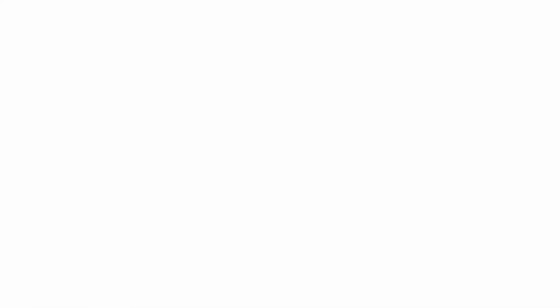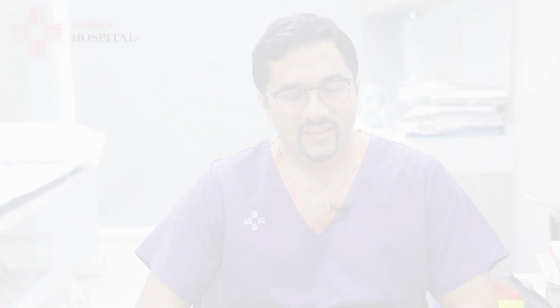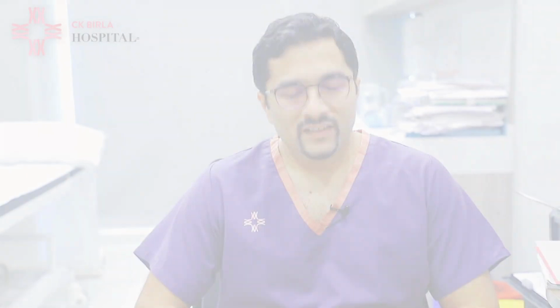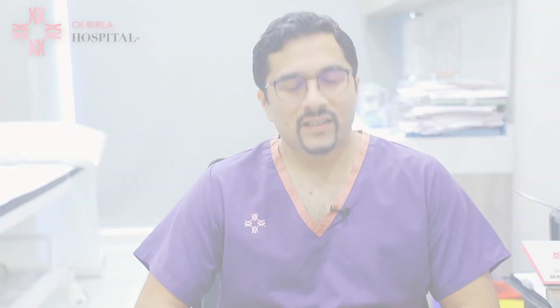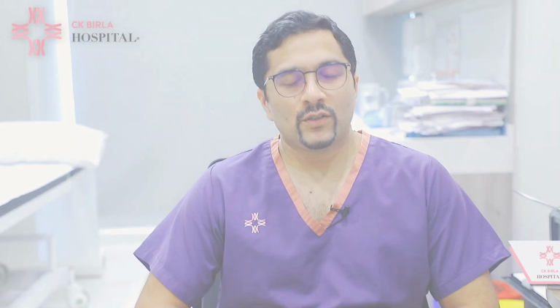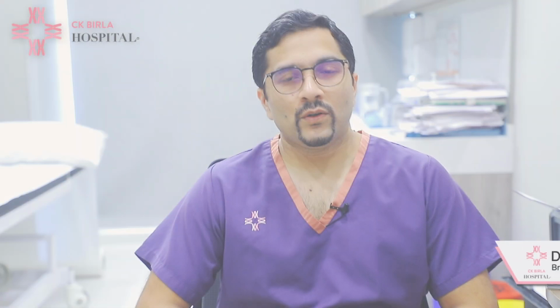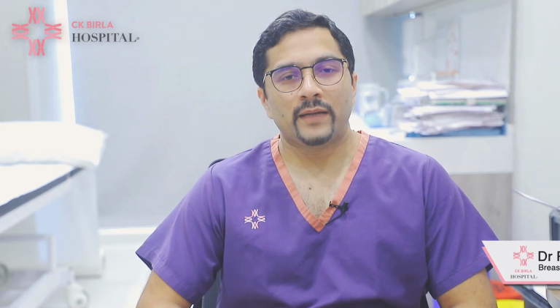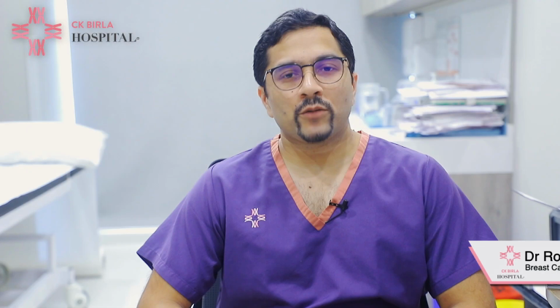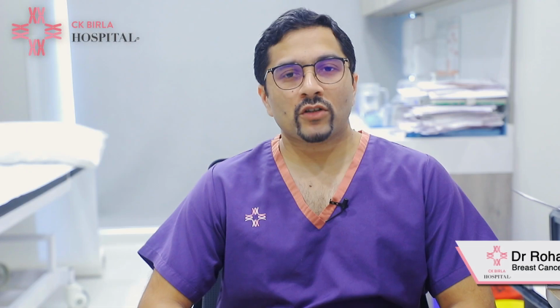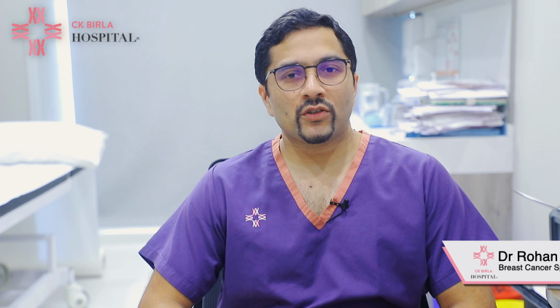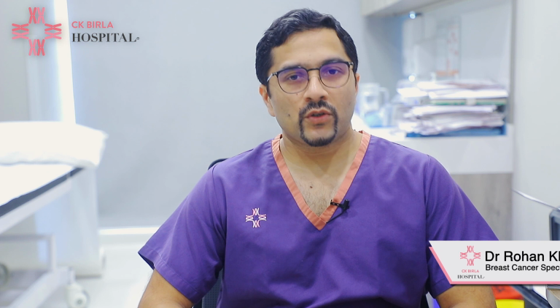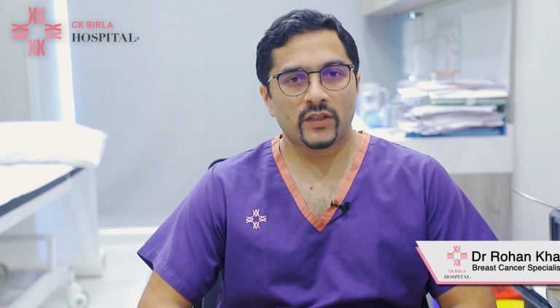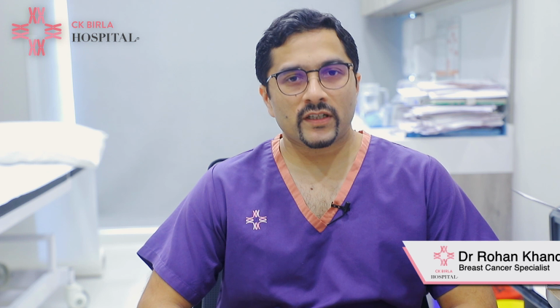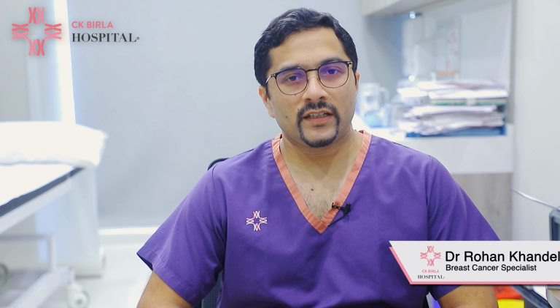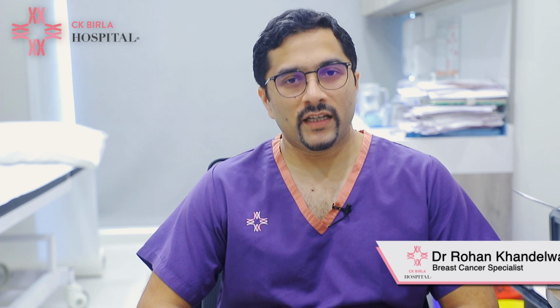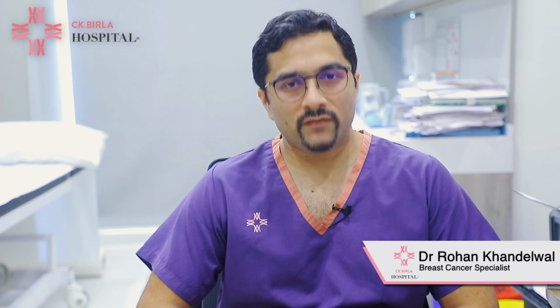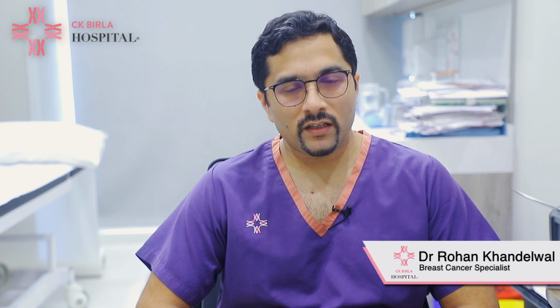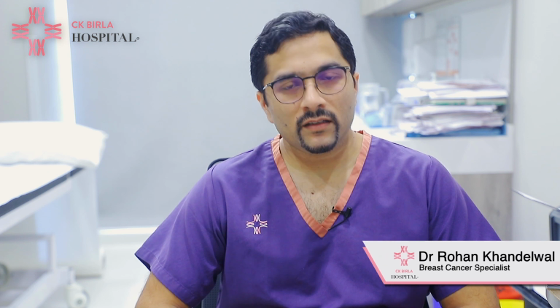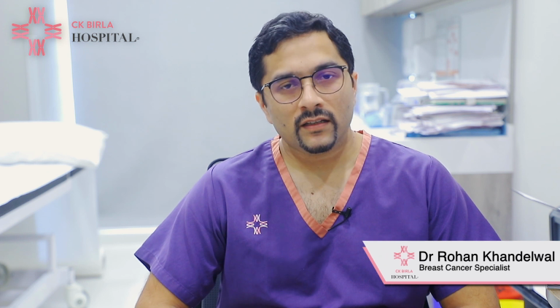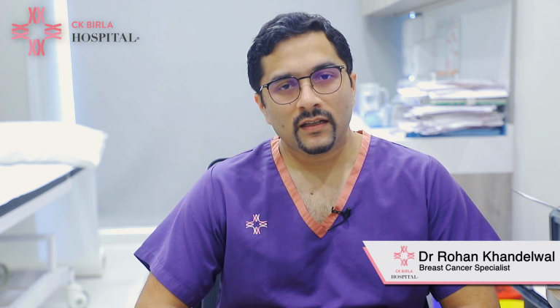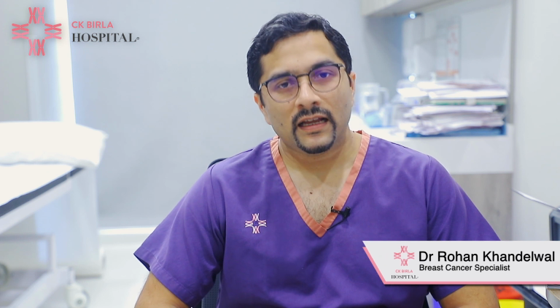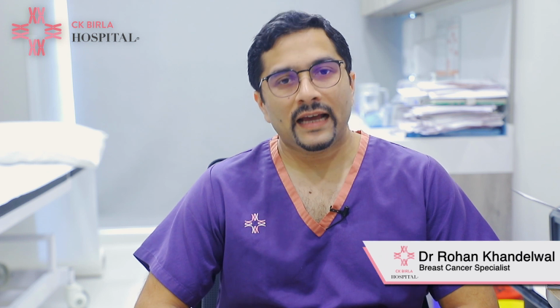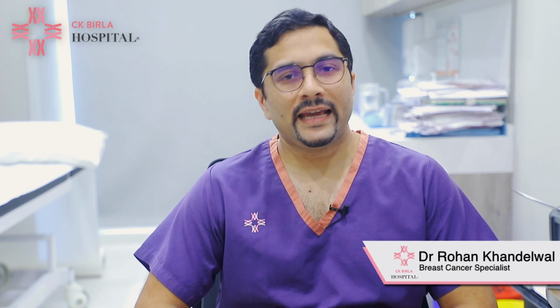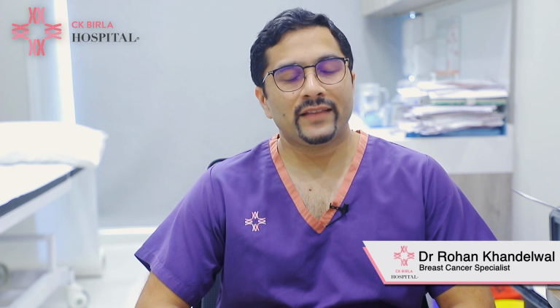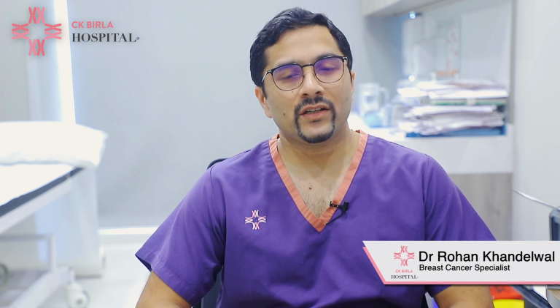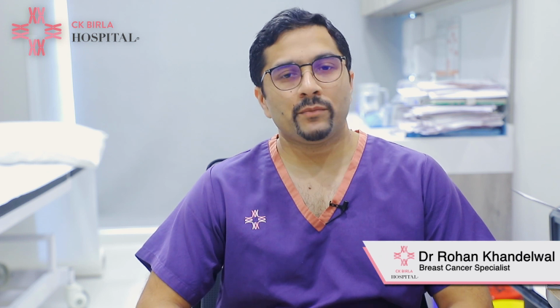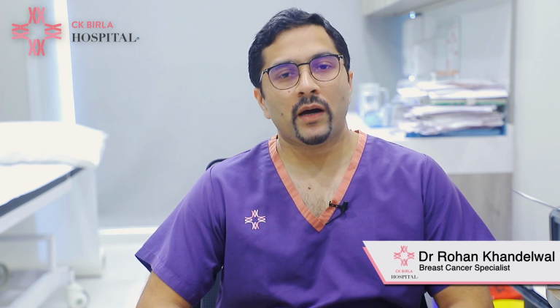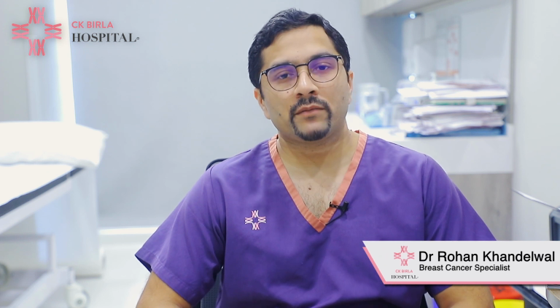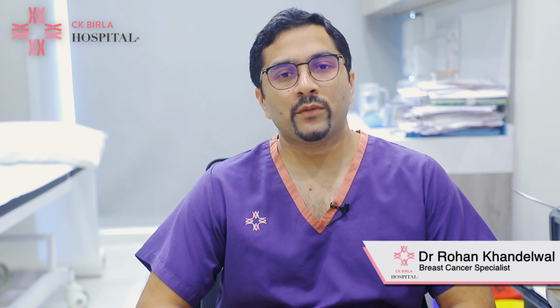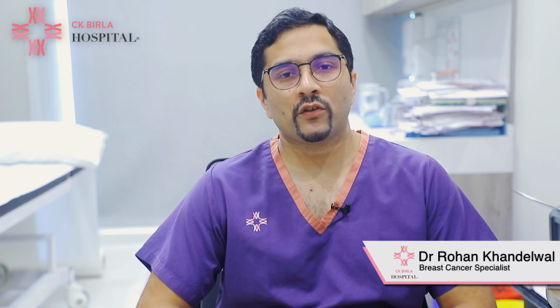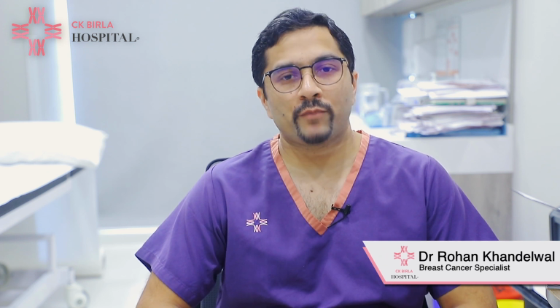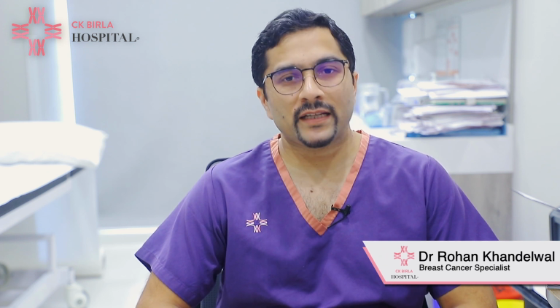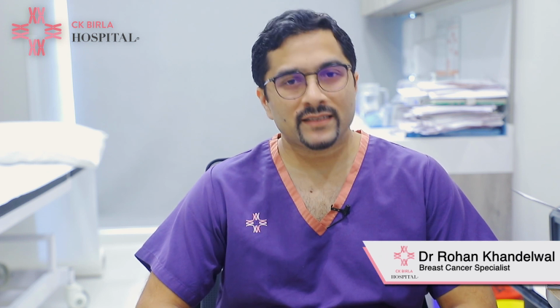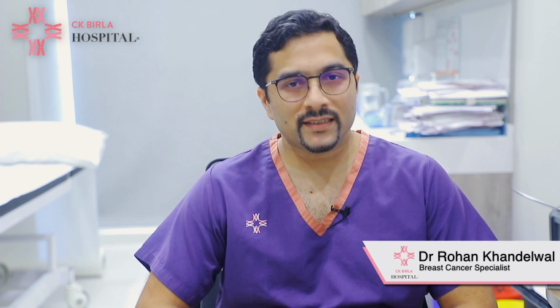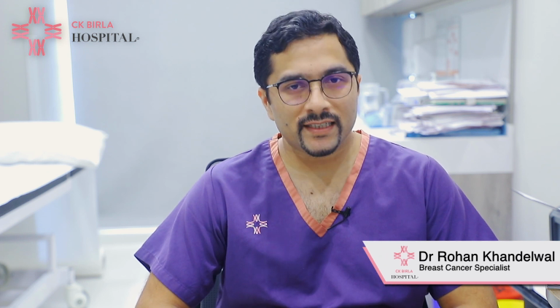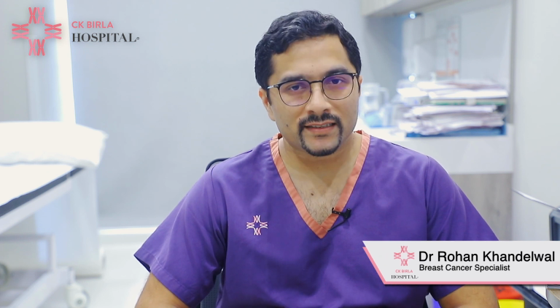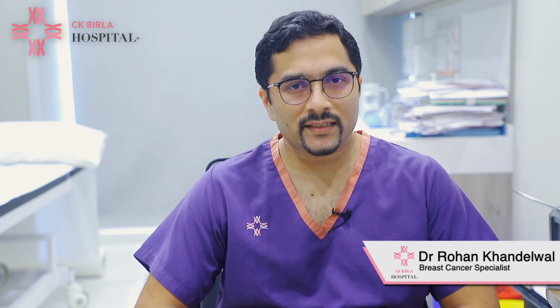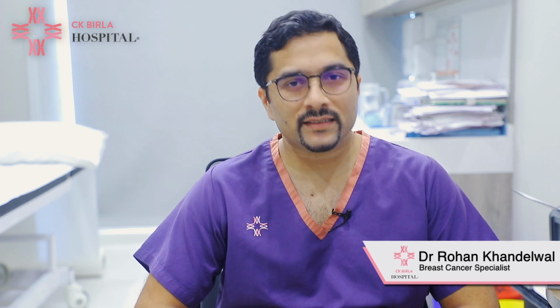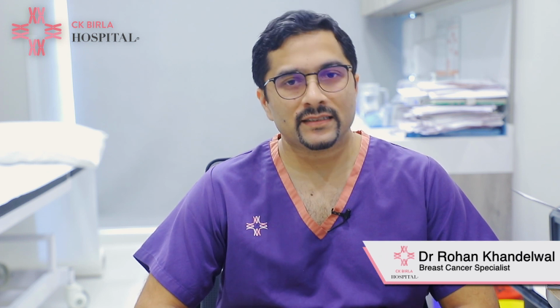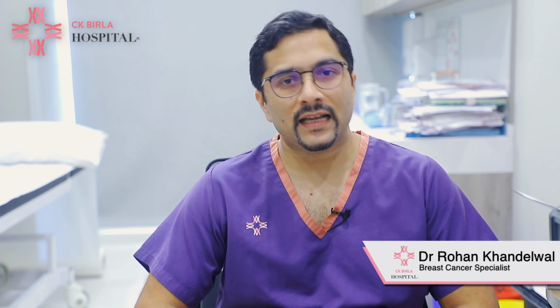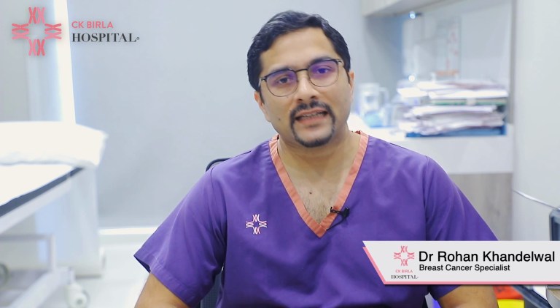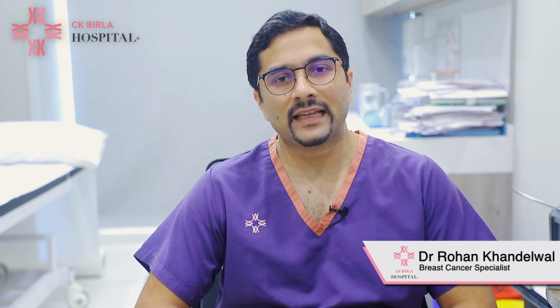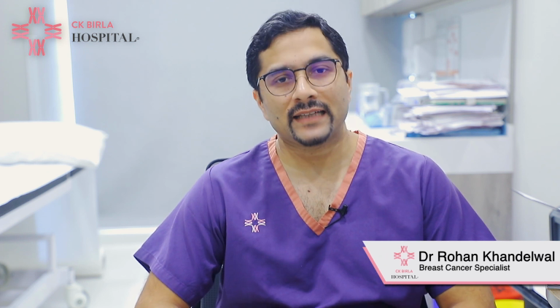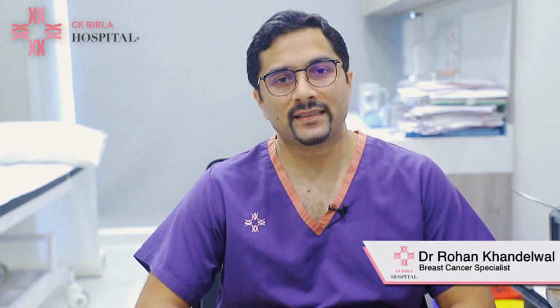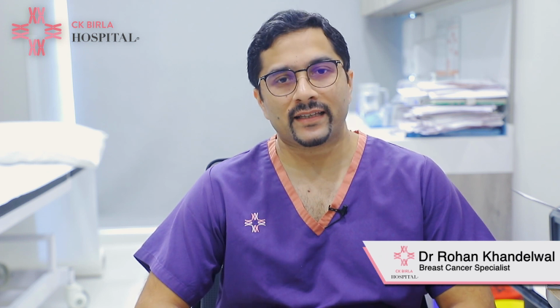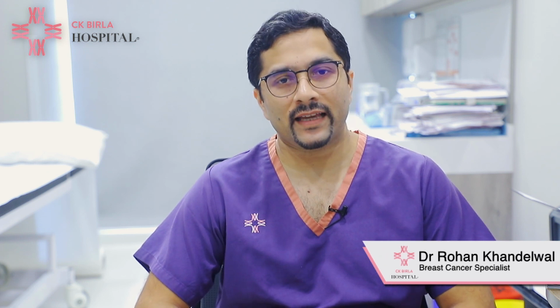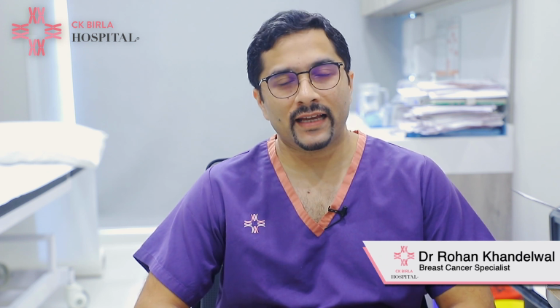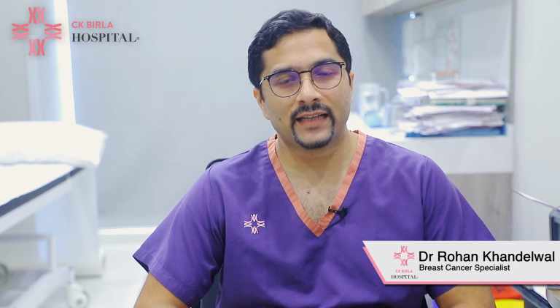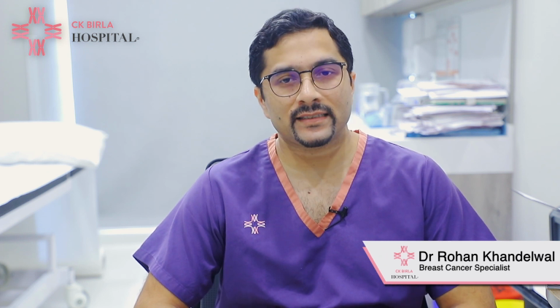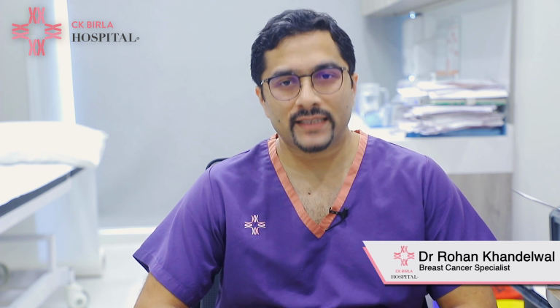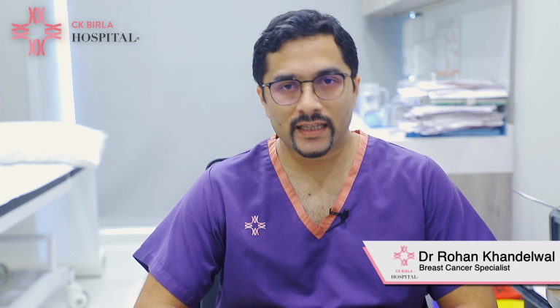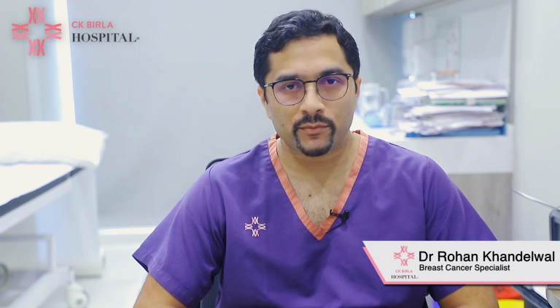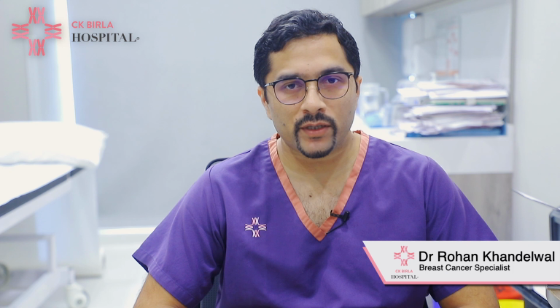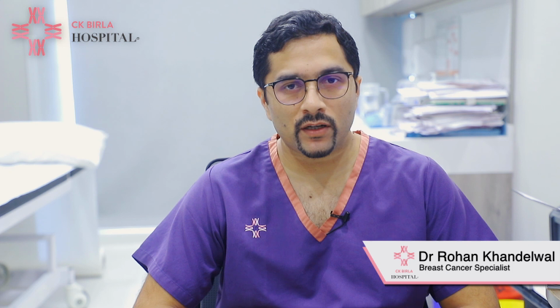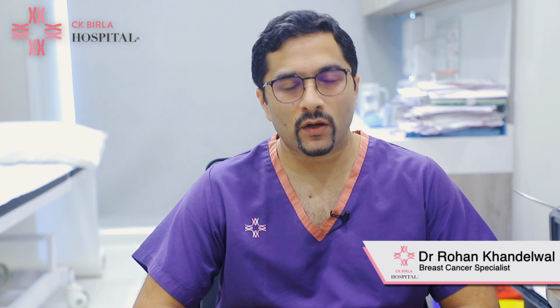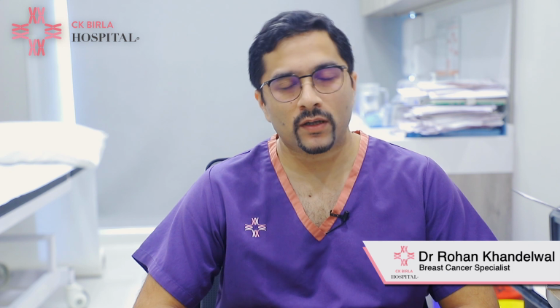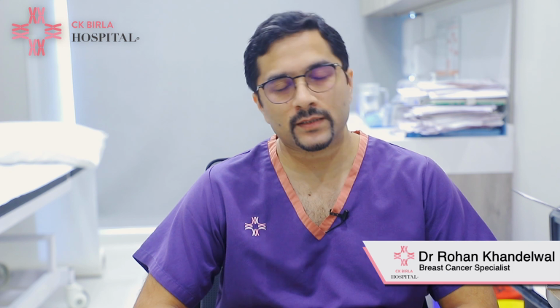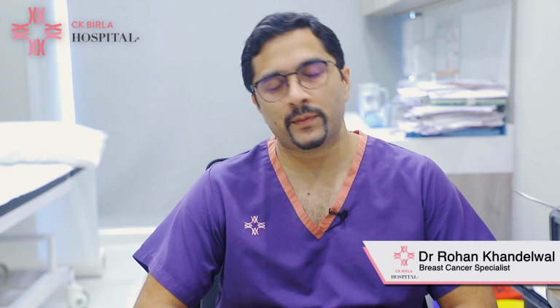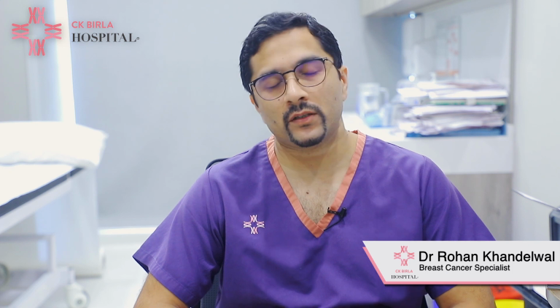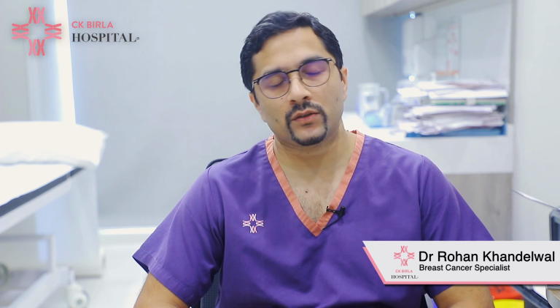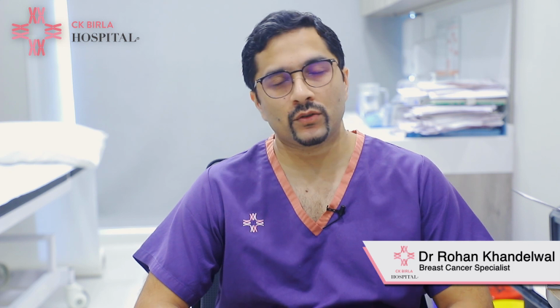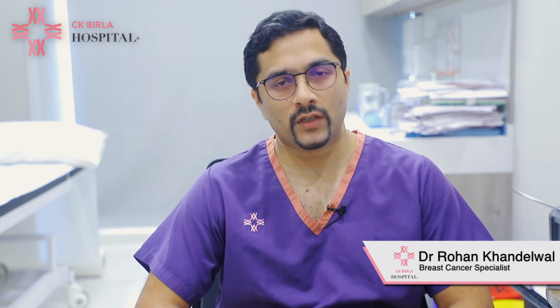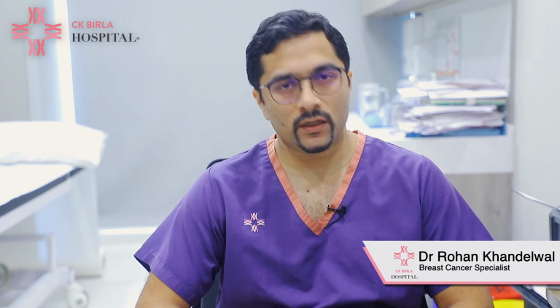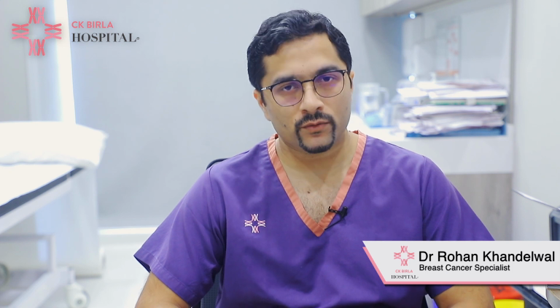Hello, I'm Dr. Rohan Khandelwal. I head the Department of Breast Diseases and Cancer Care at CK Birla Hospital, Gurgaon.